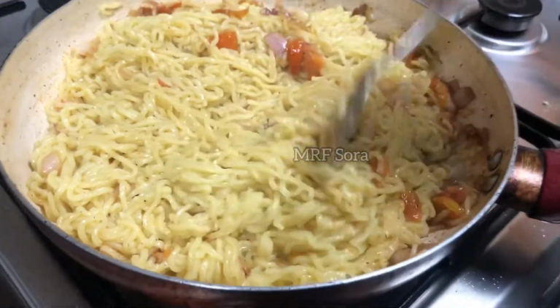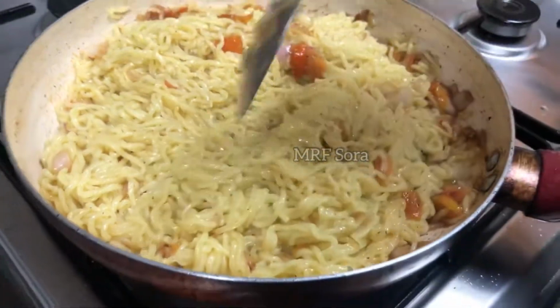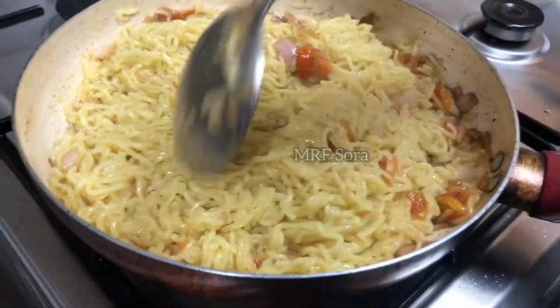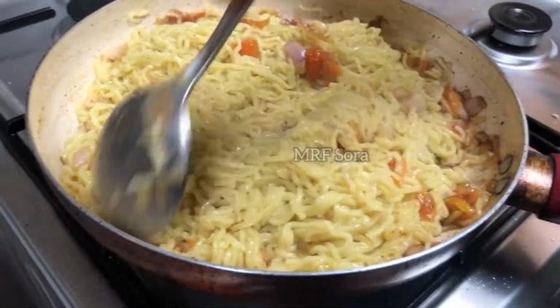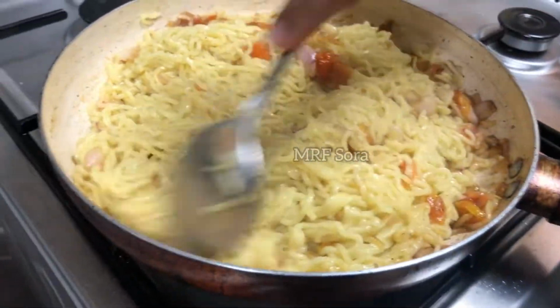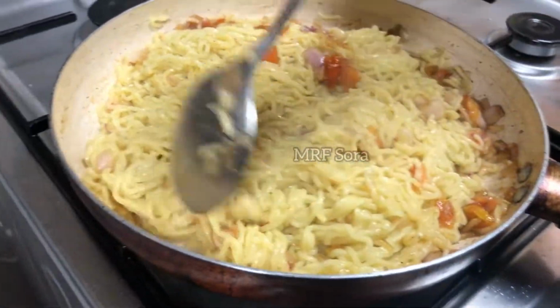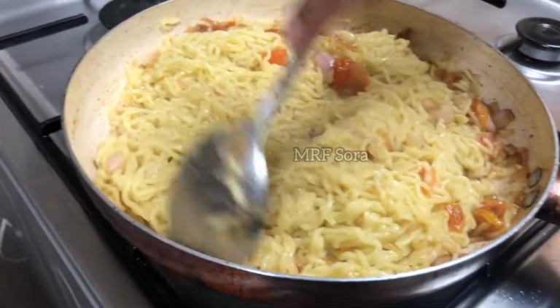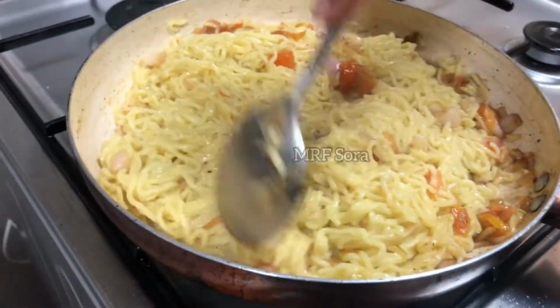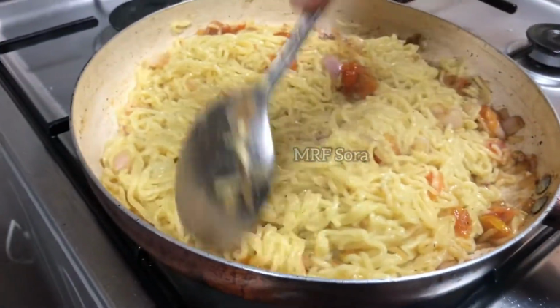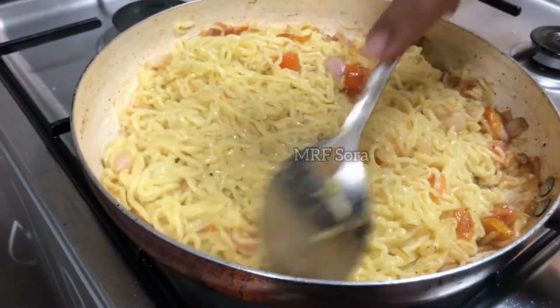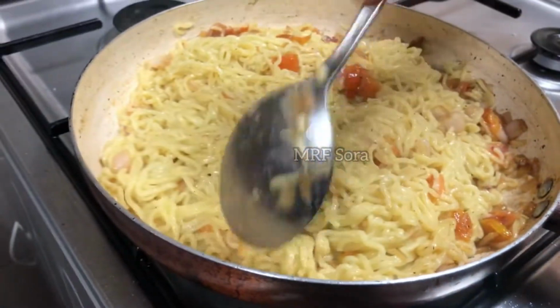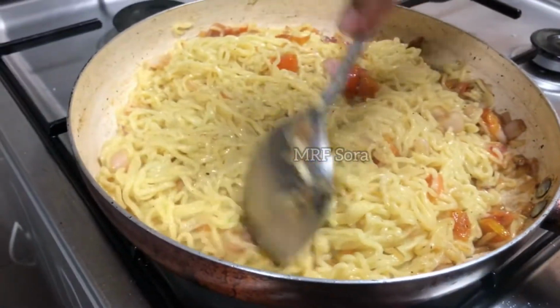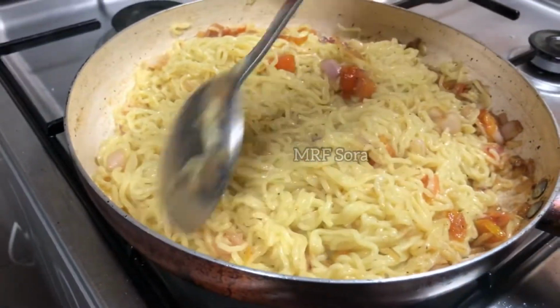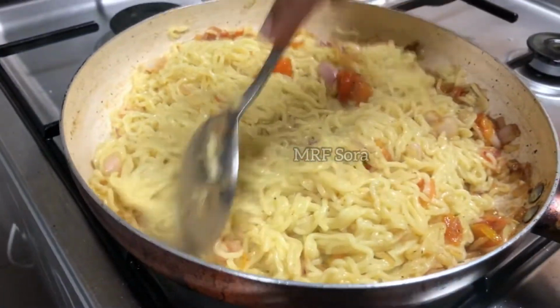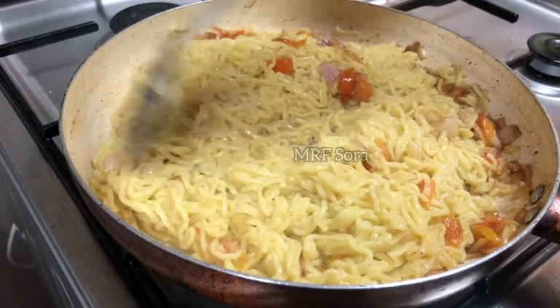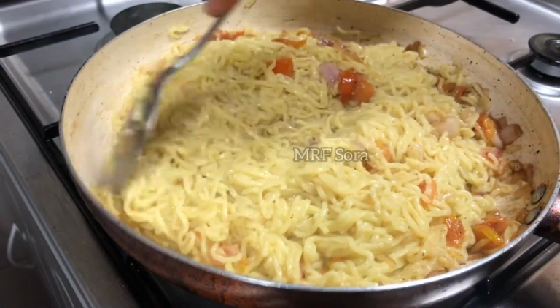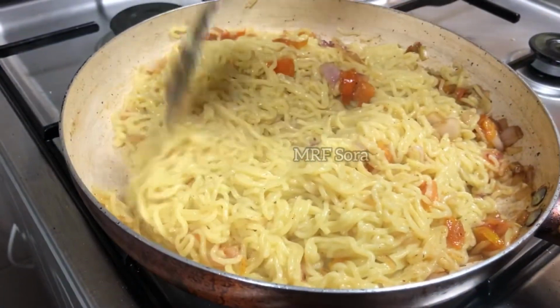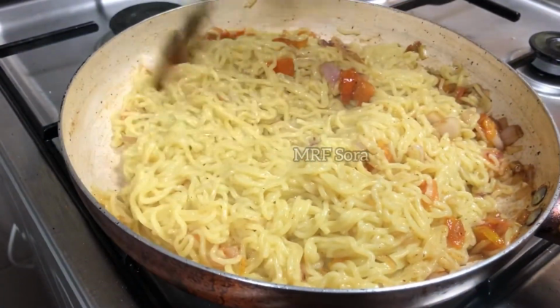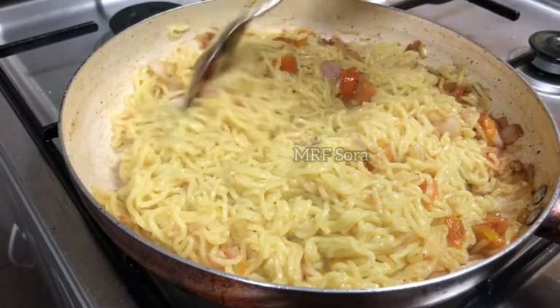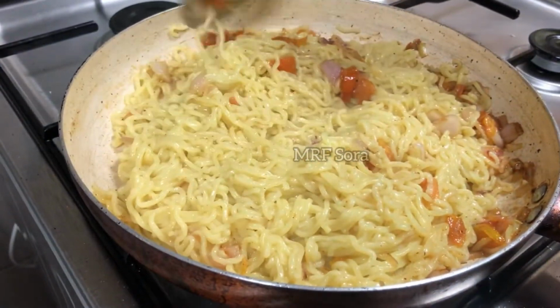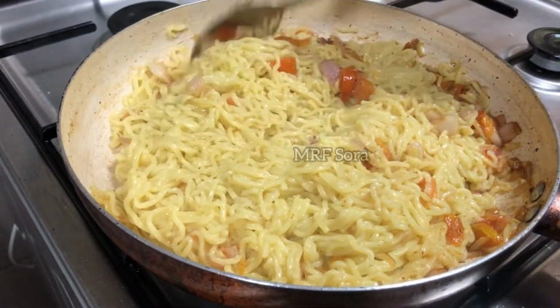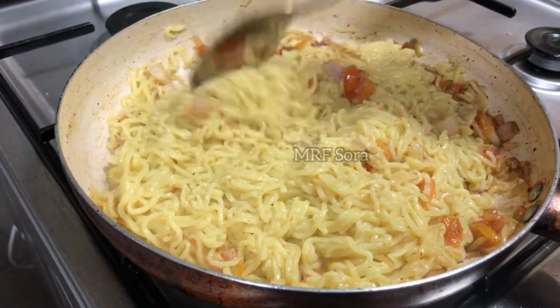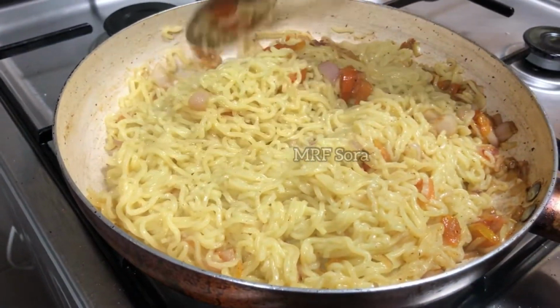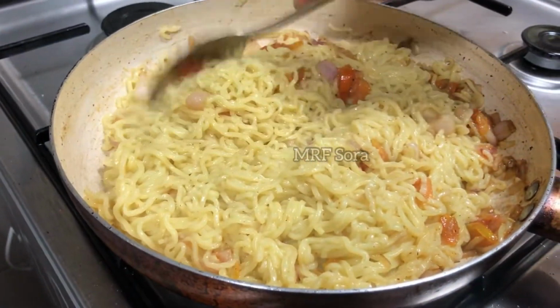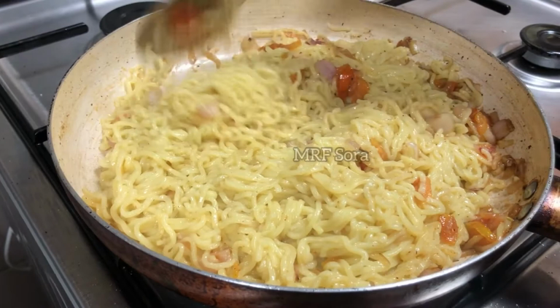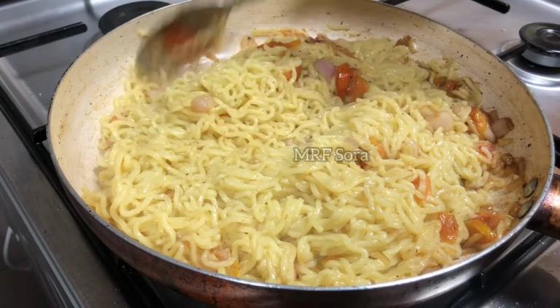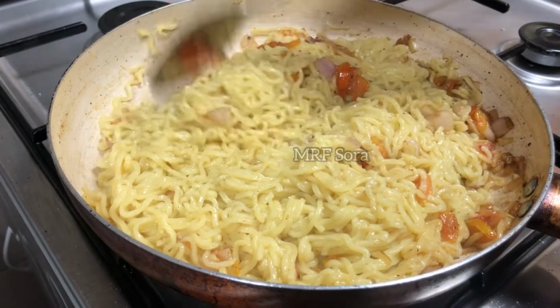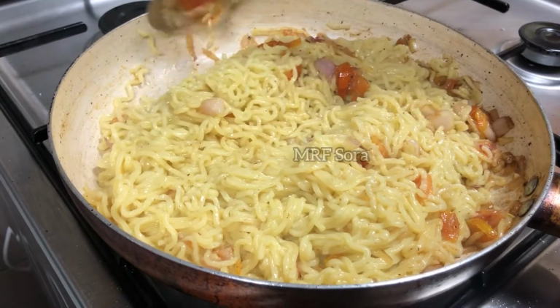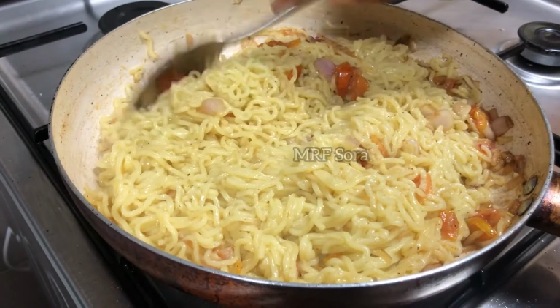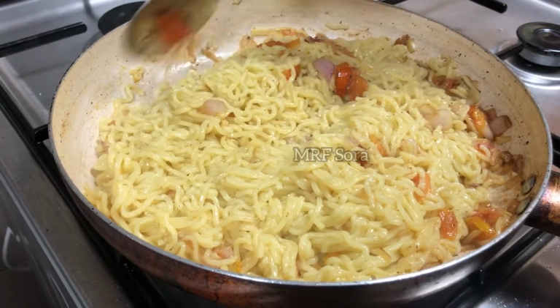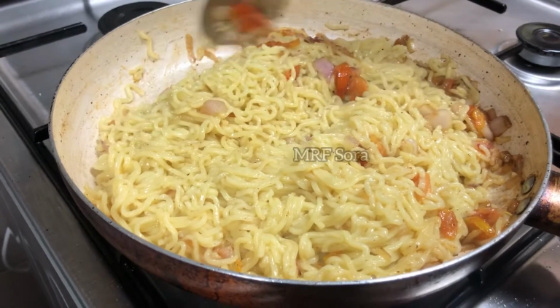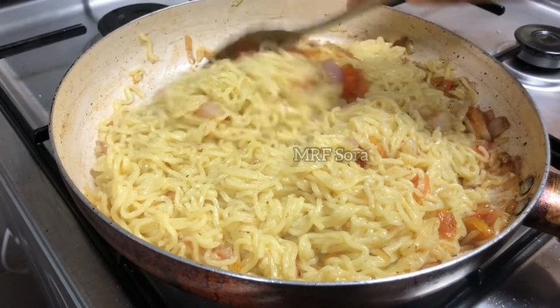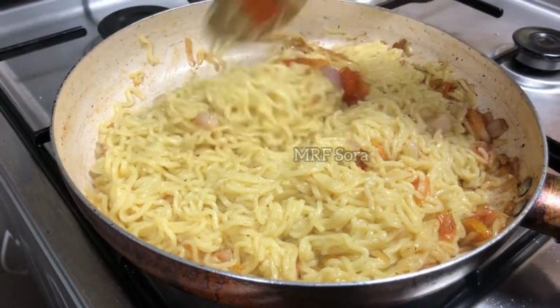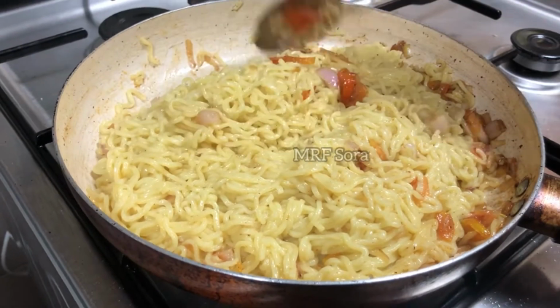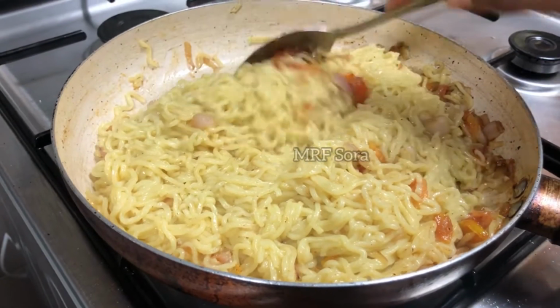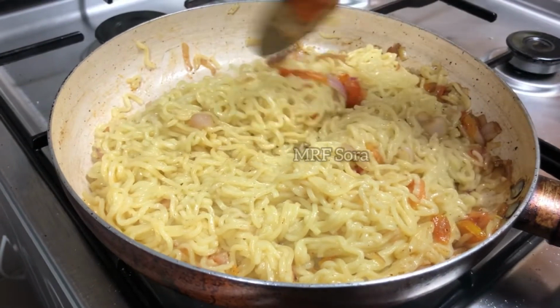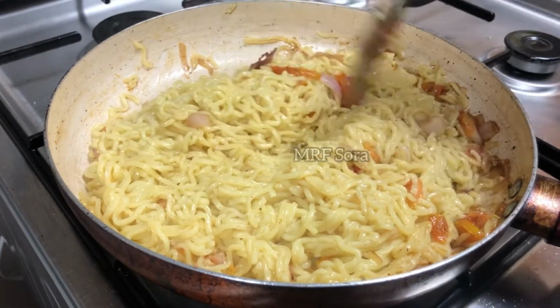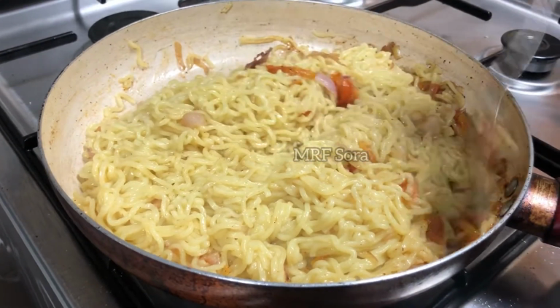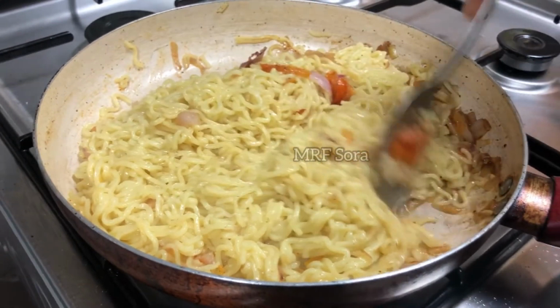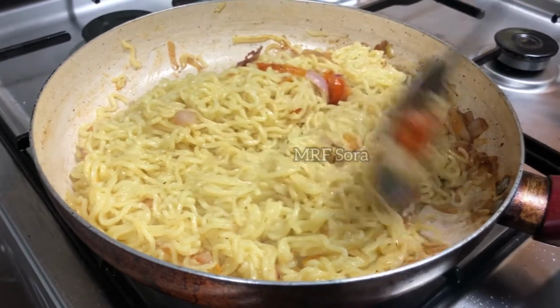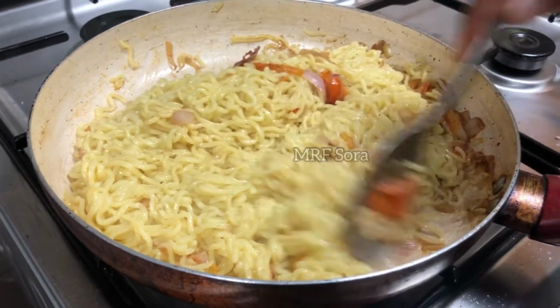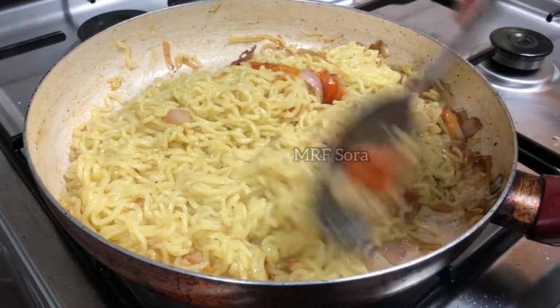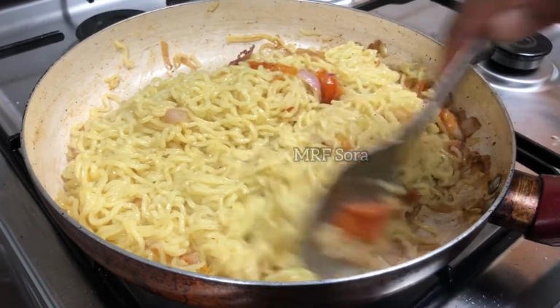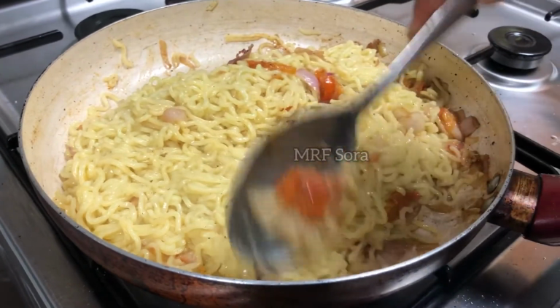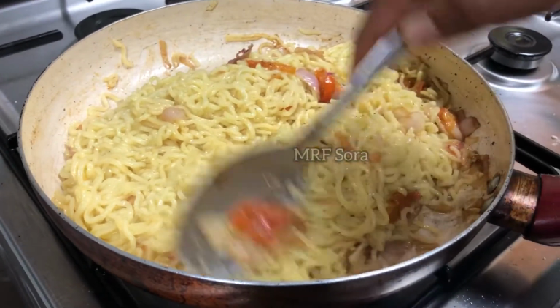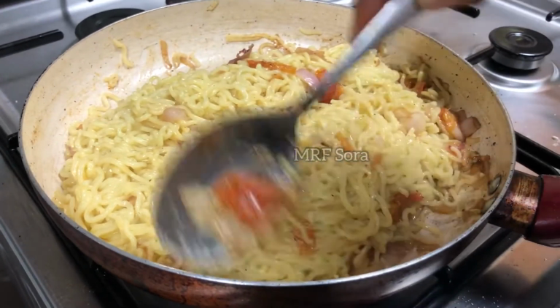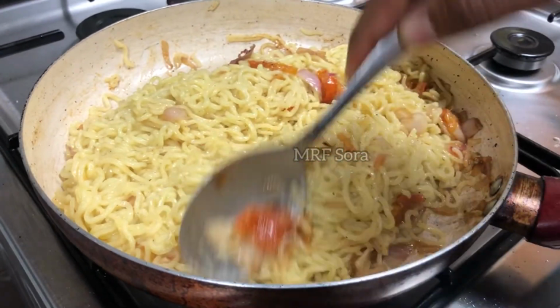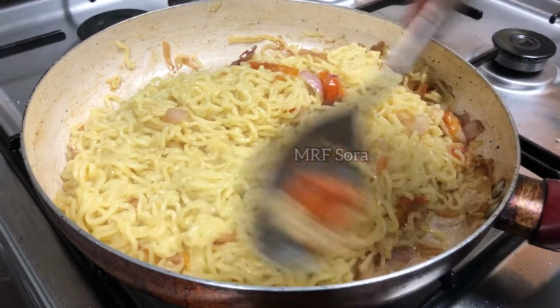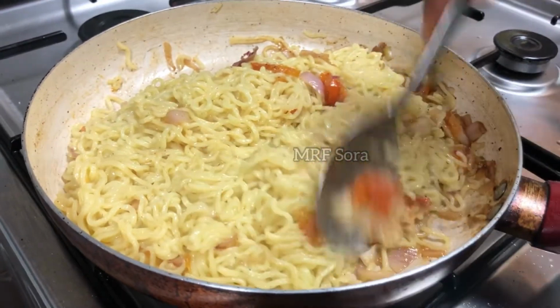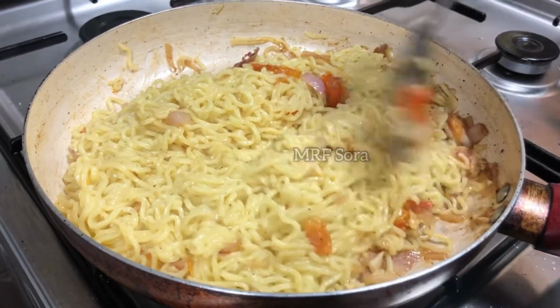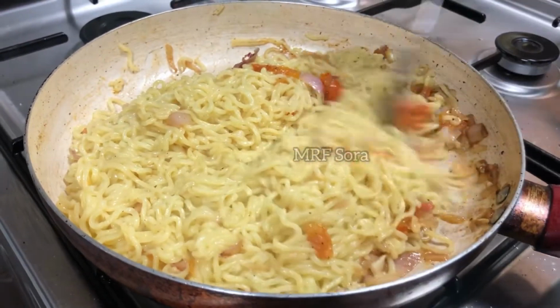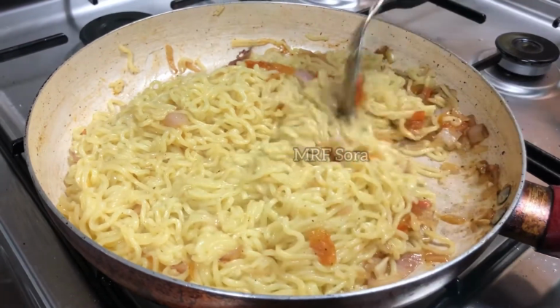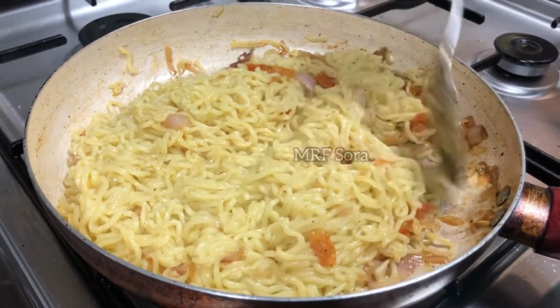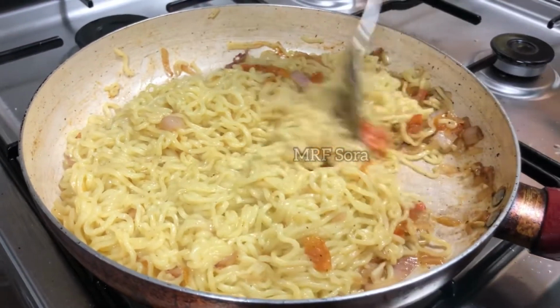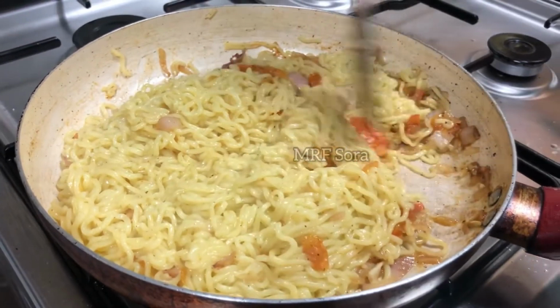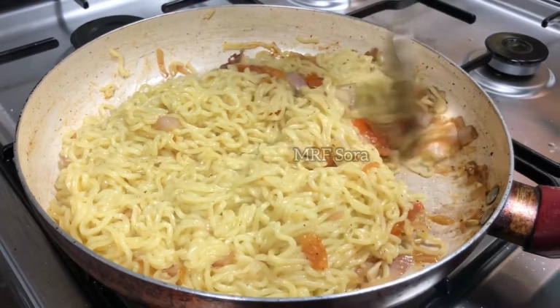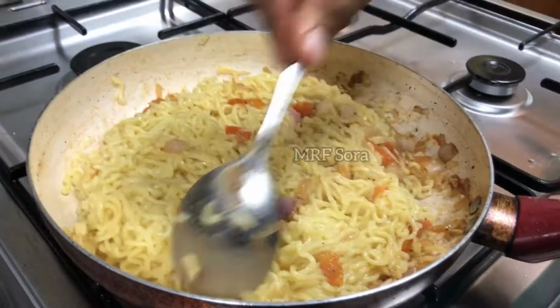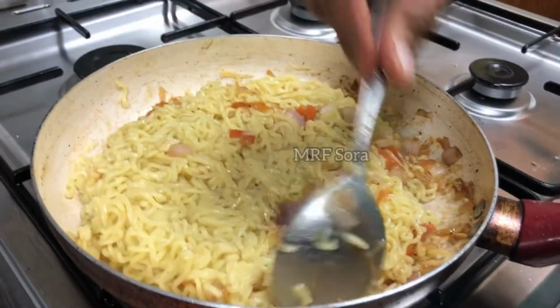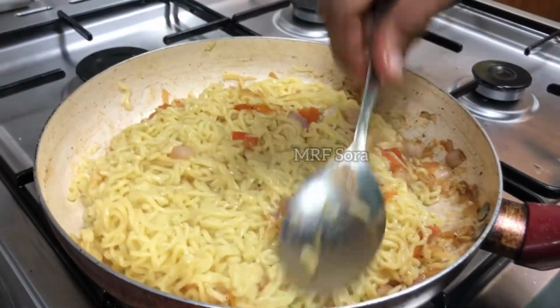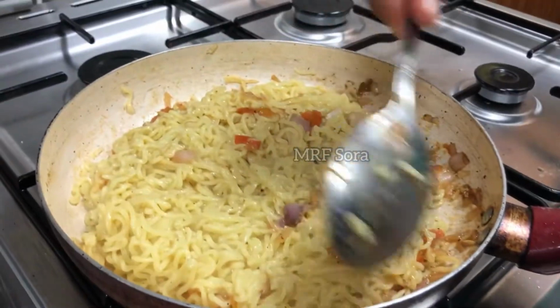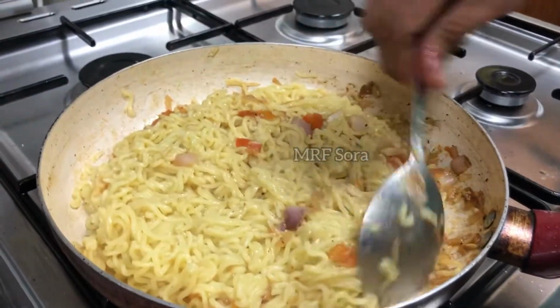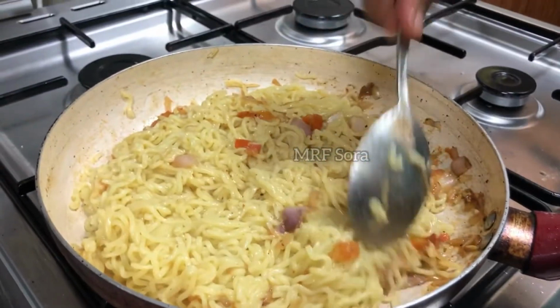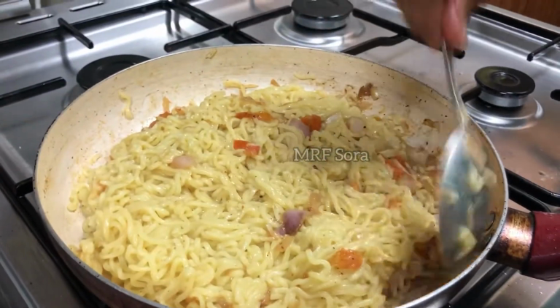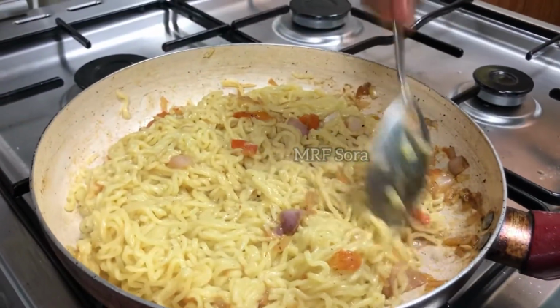Let's put it in a little. Now let's mix the noodles.